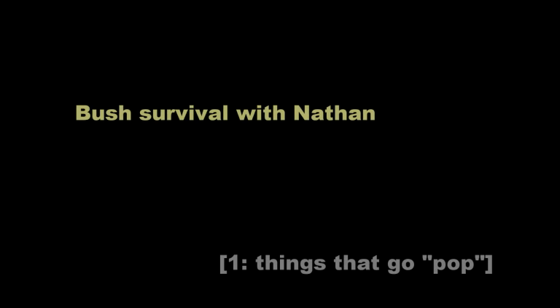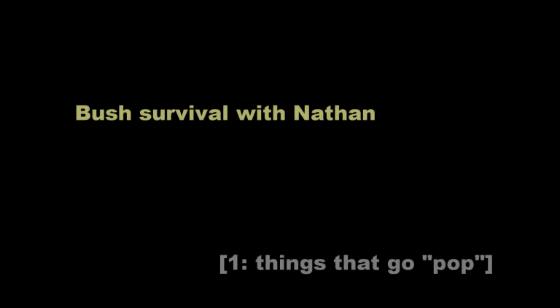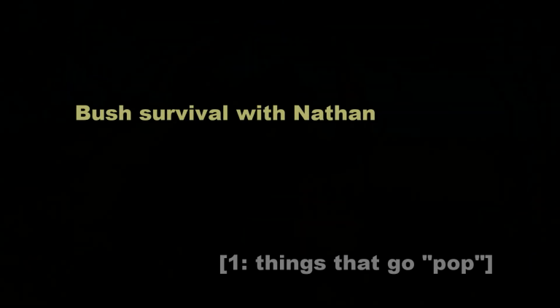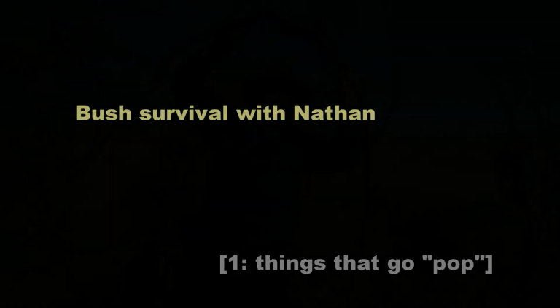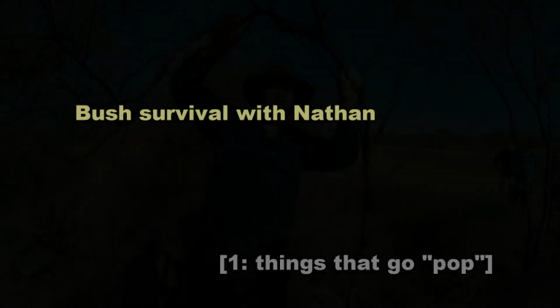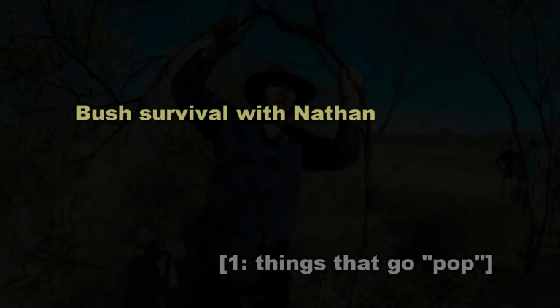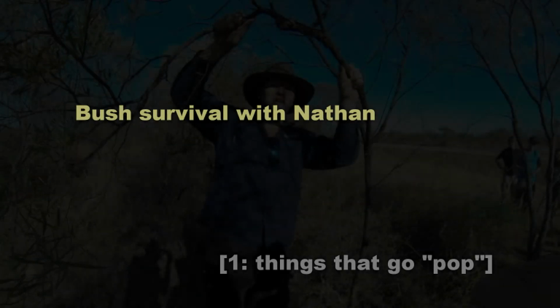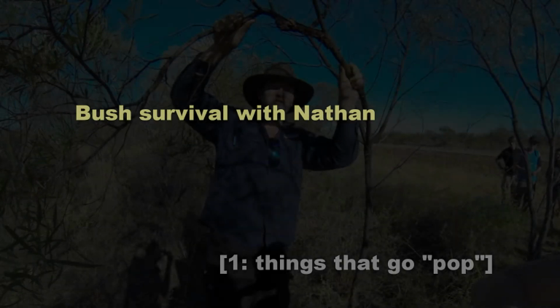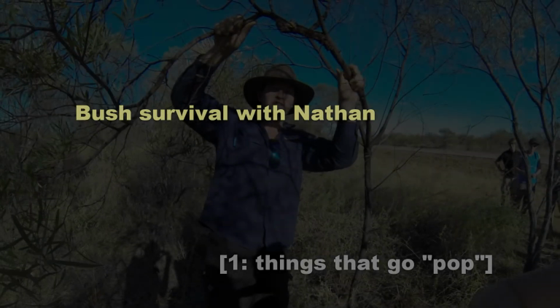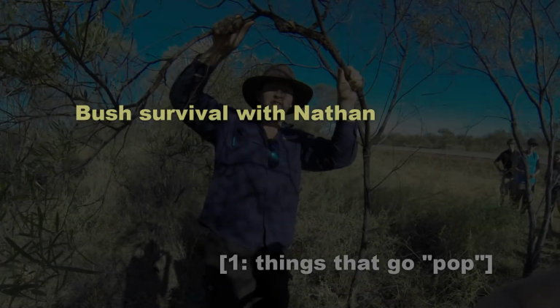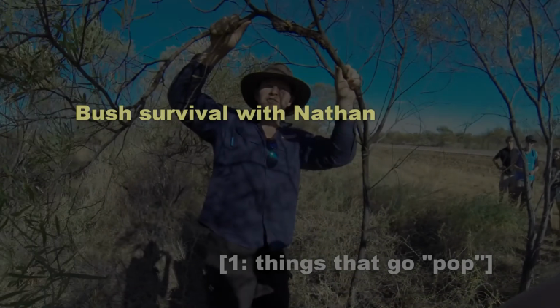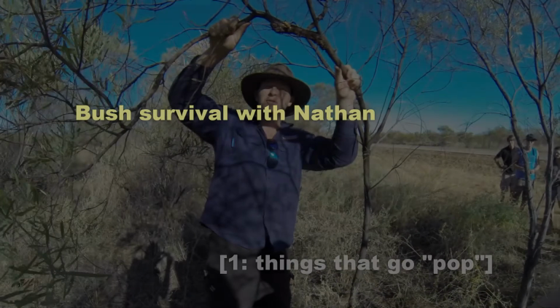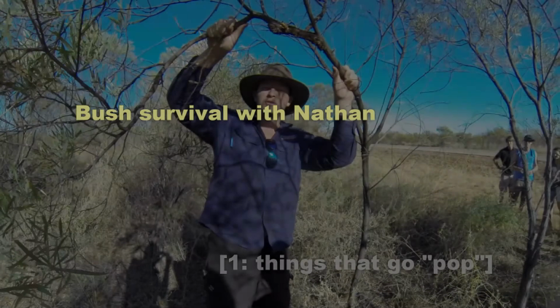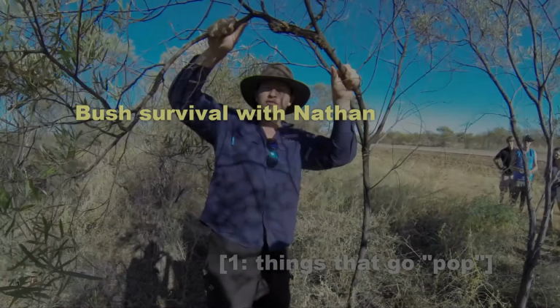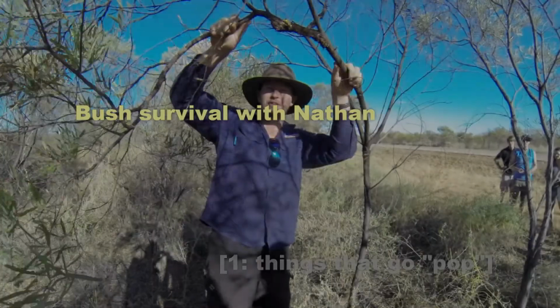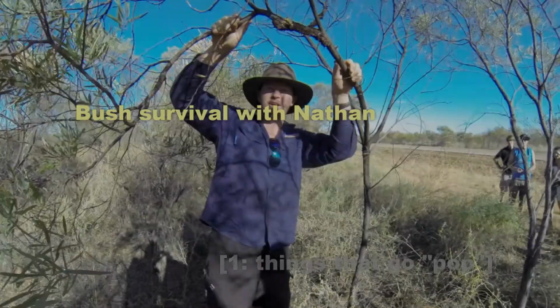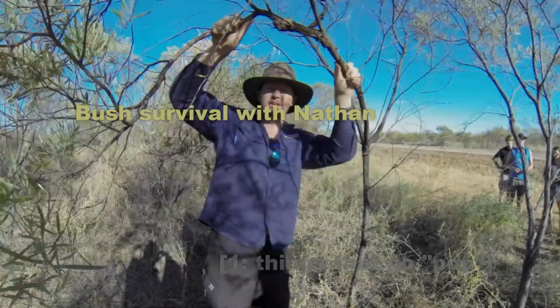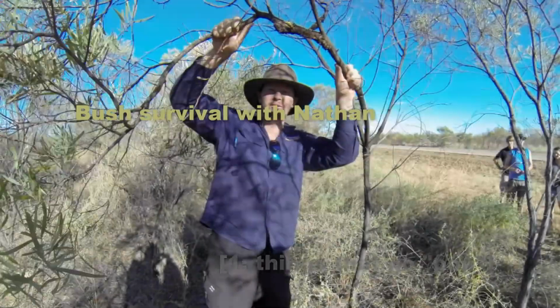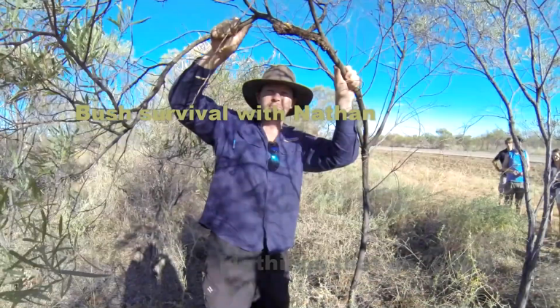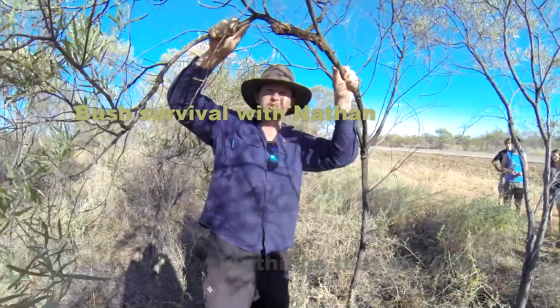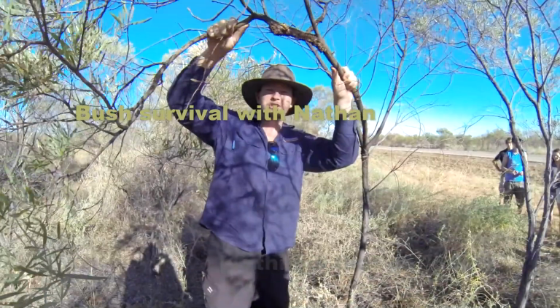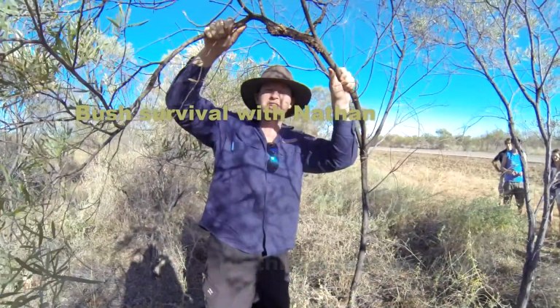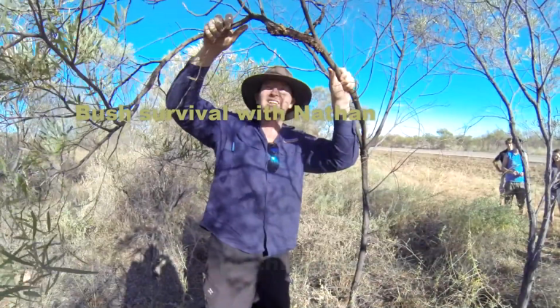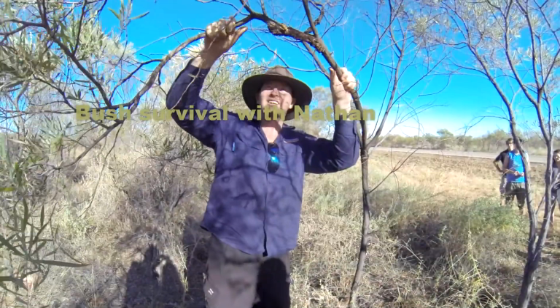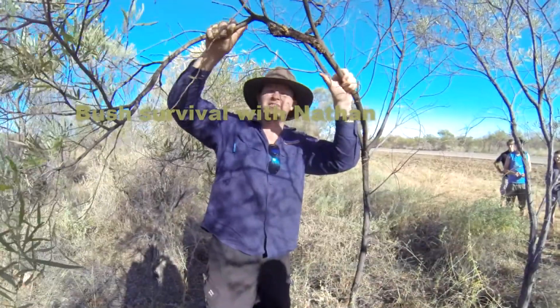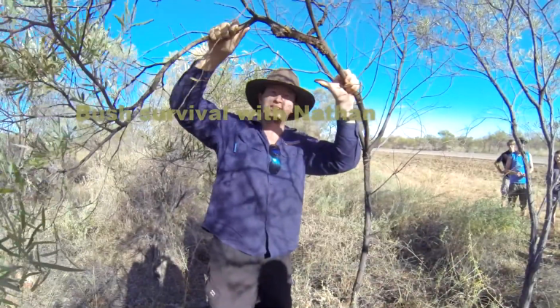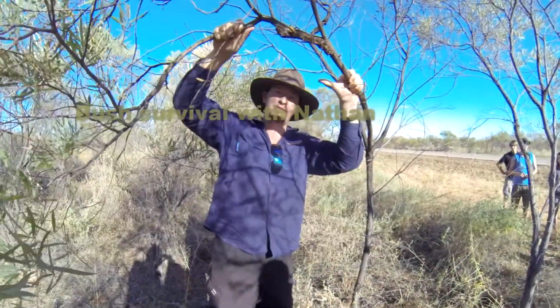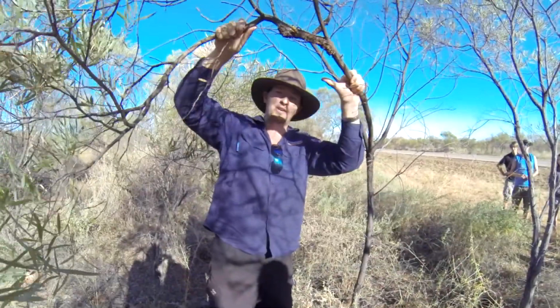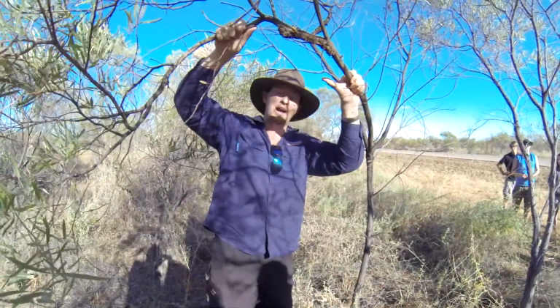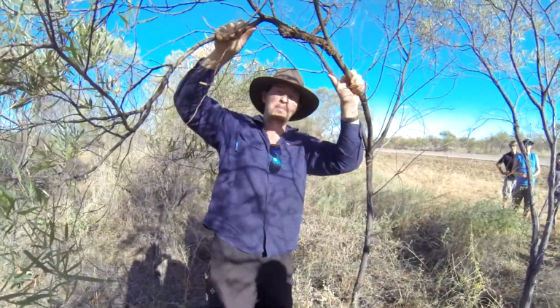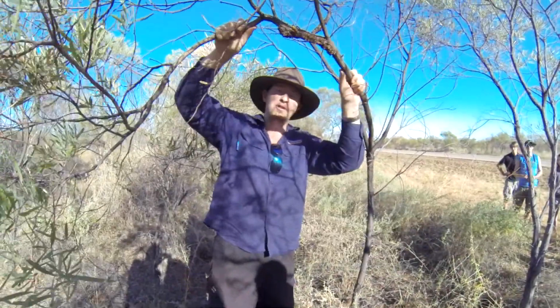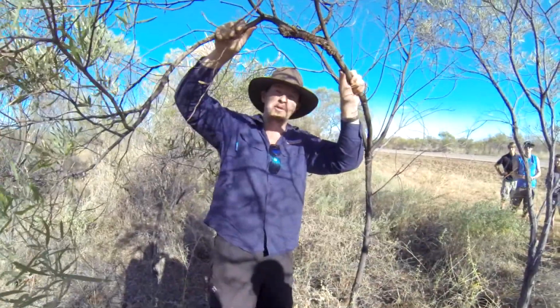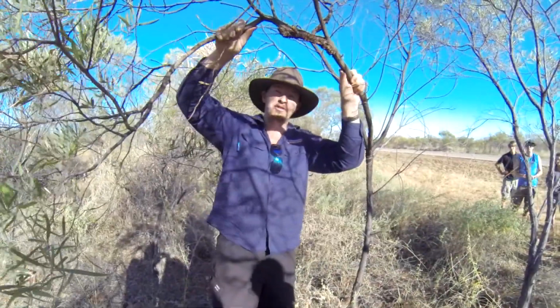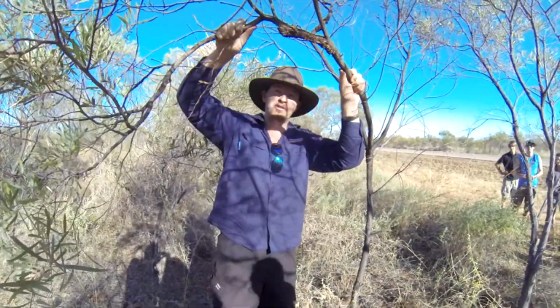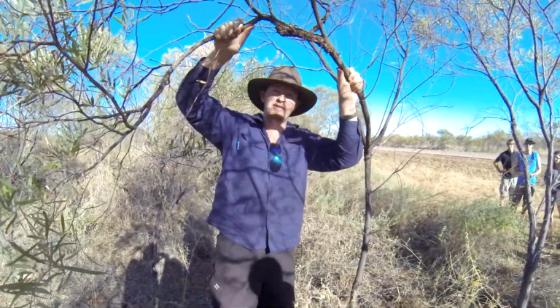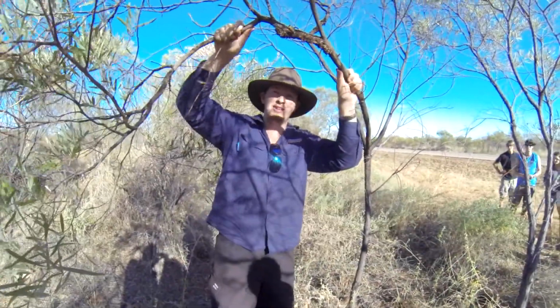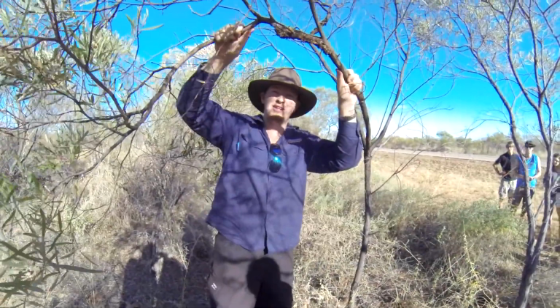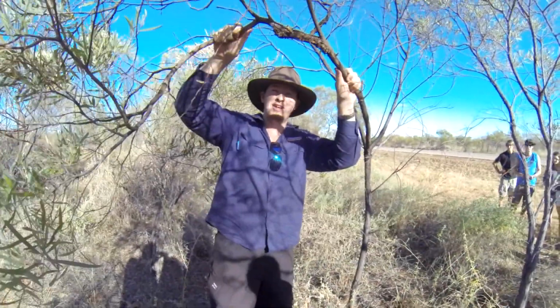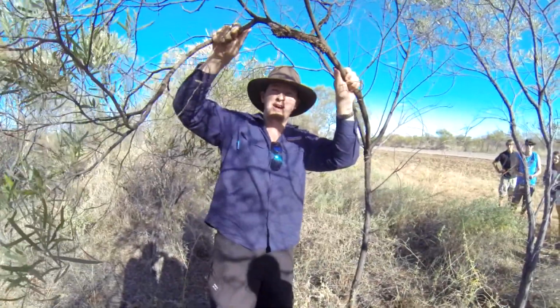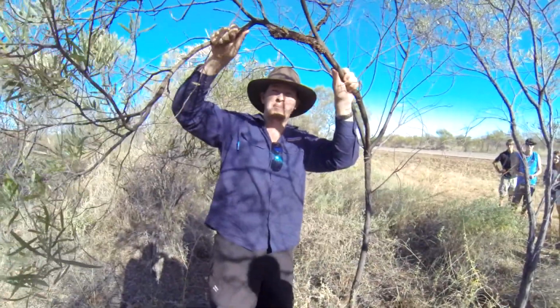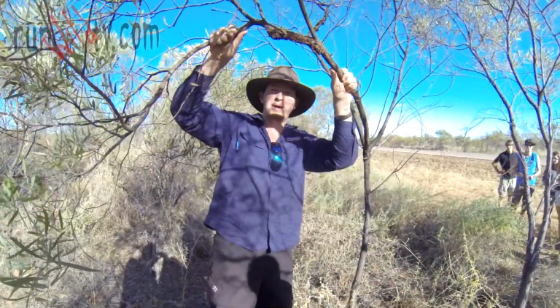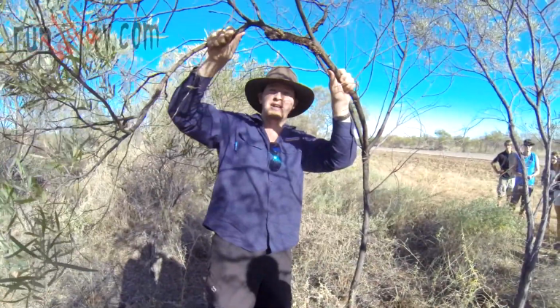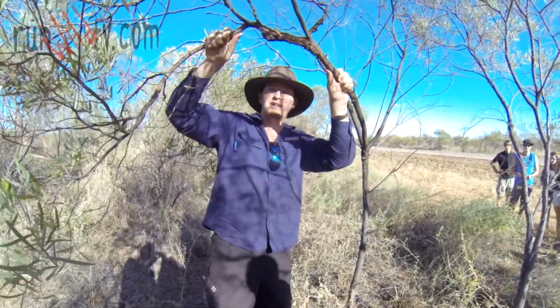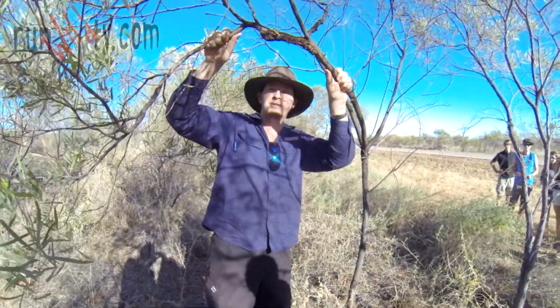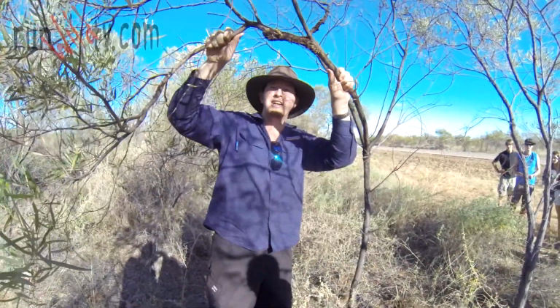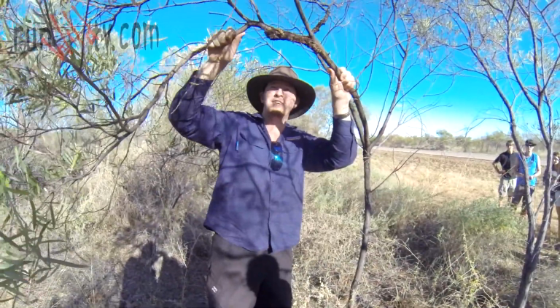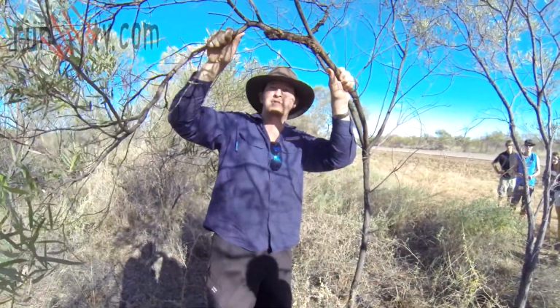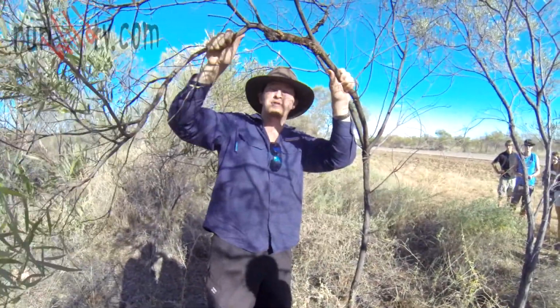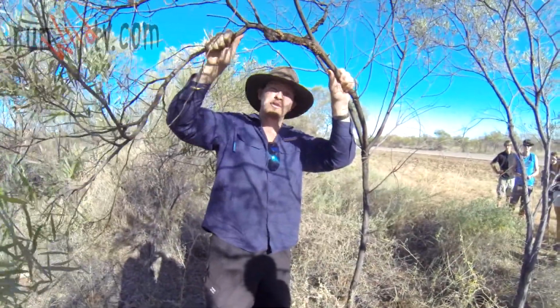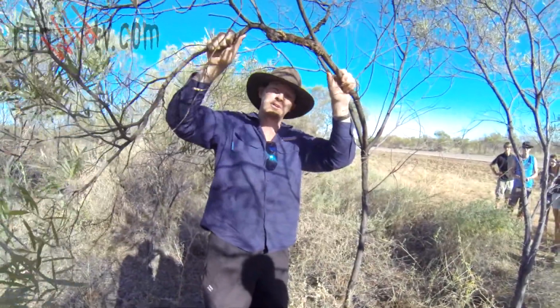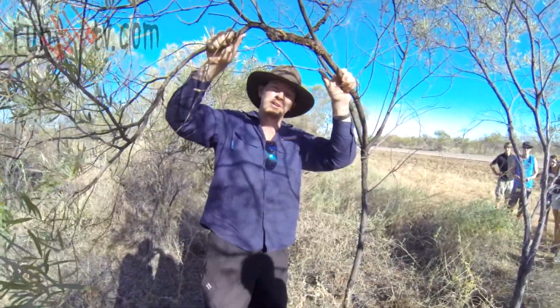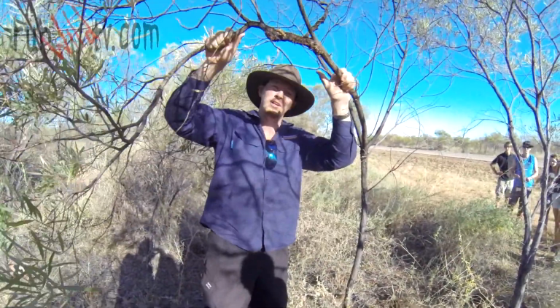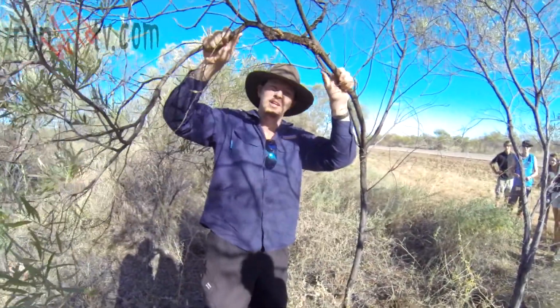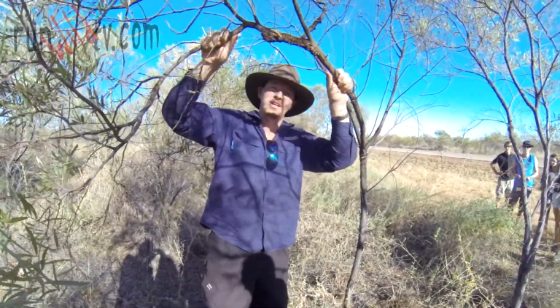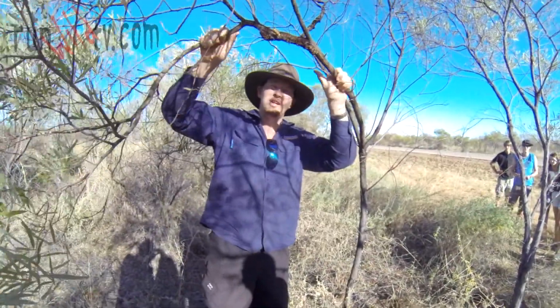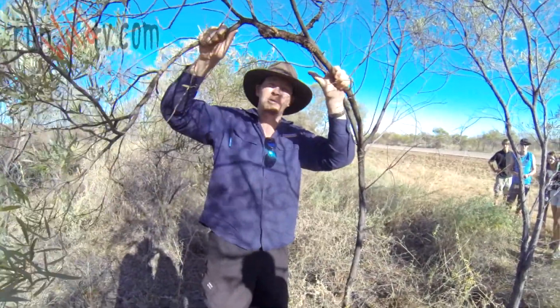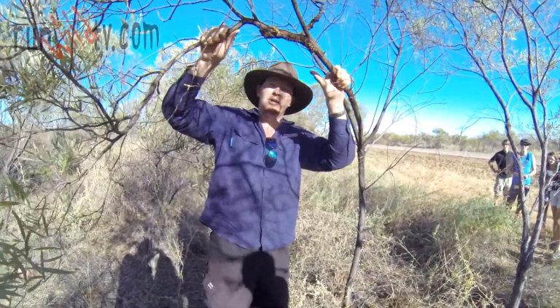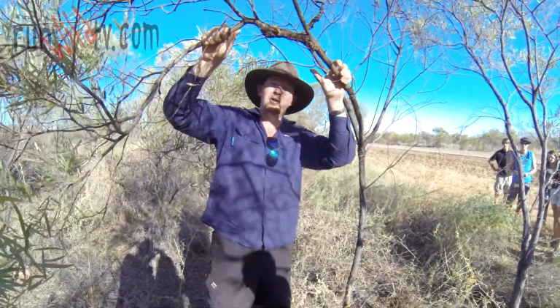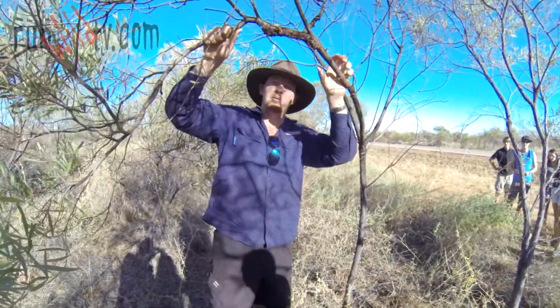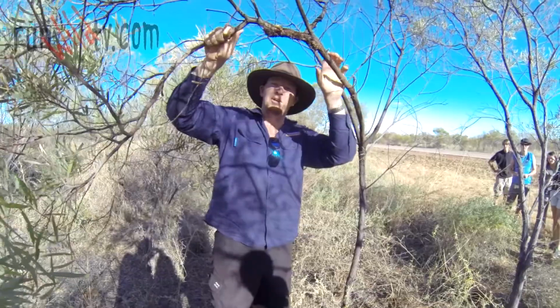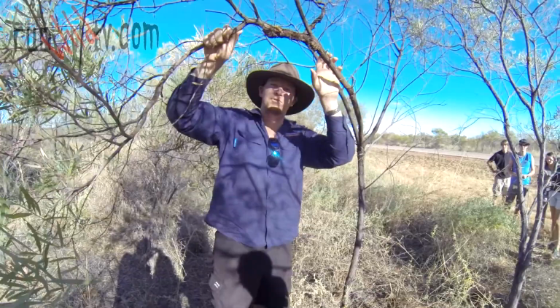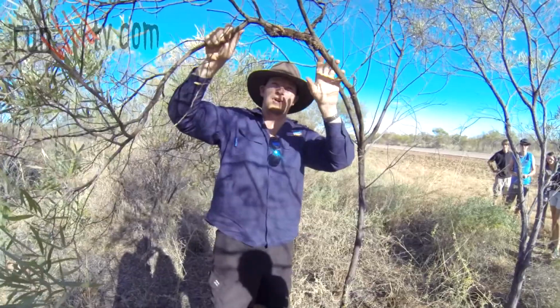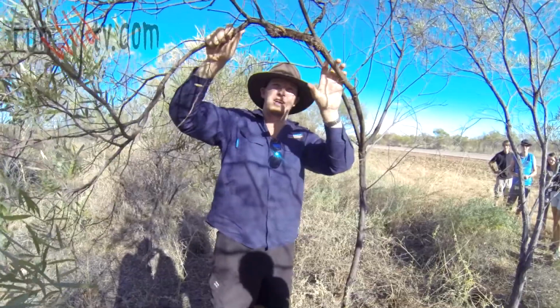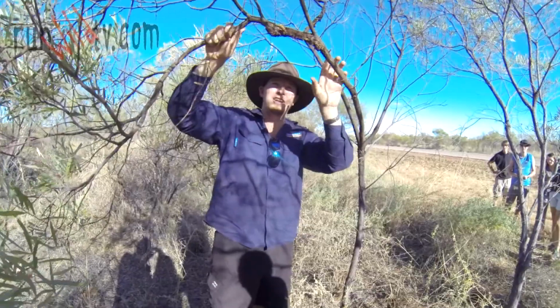I'm going to introduce you to an Australian bush delicacy. If you happen to be traveling in the outback and you run out of food, you want to know where to find it.